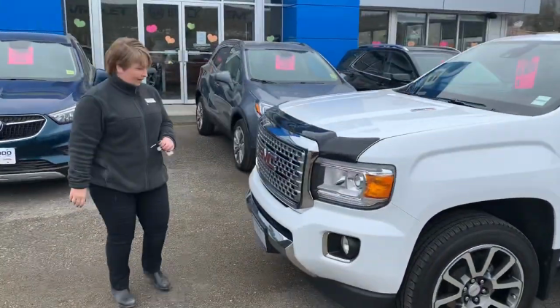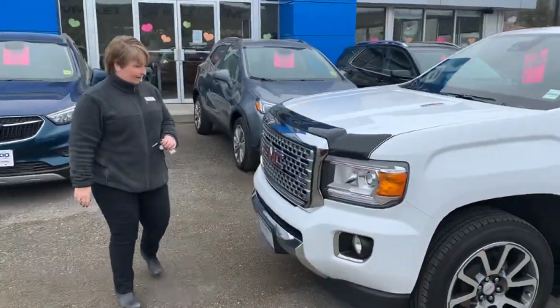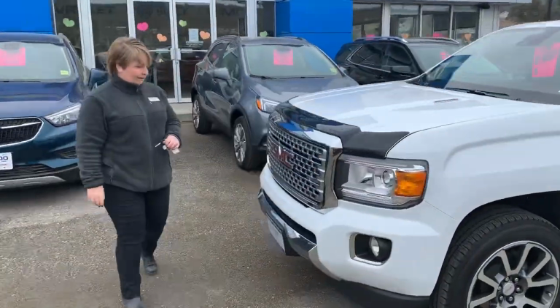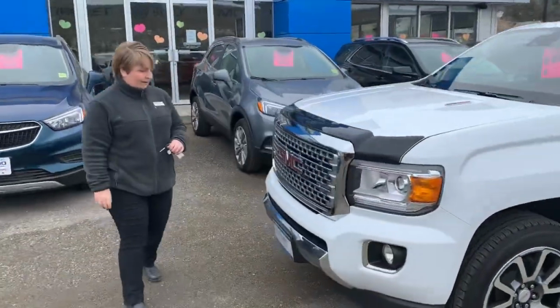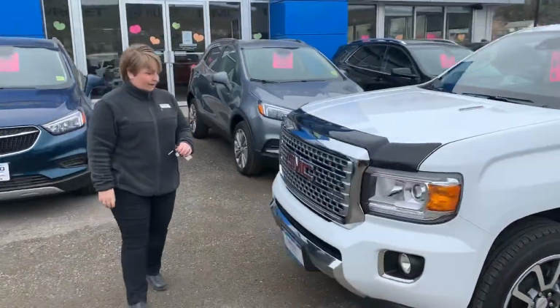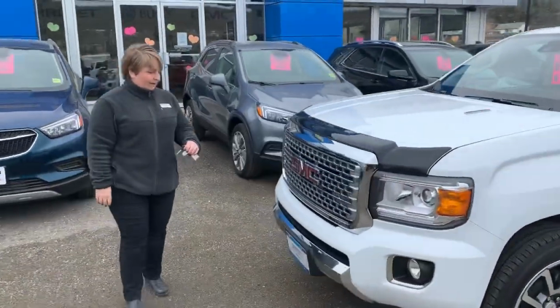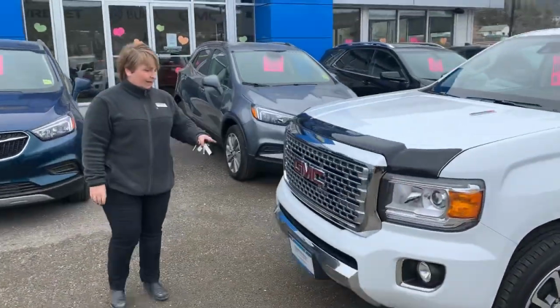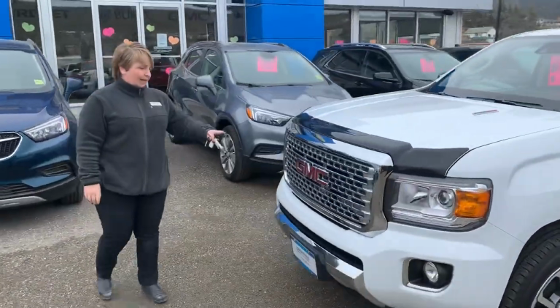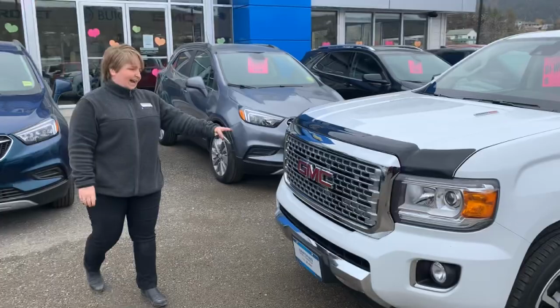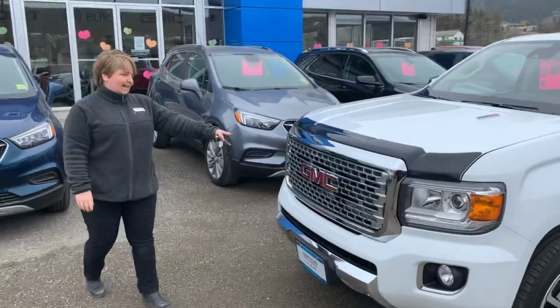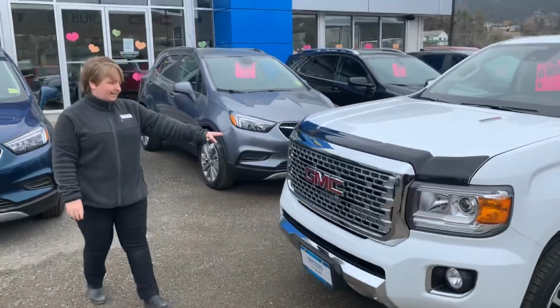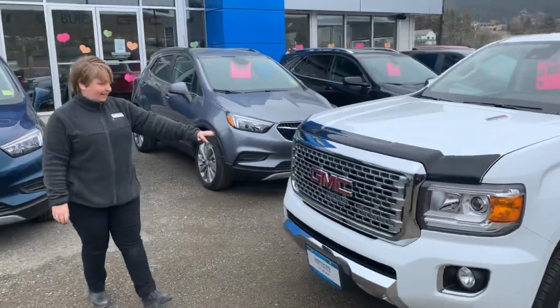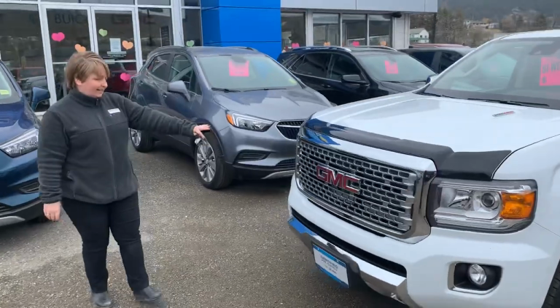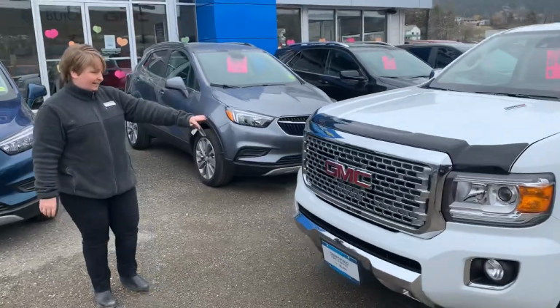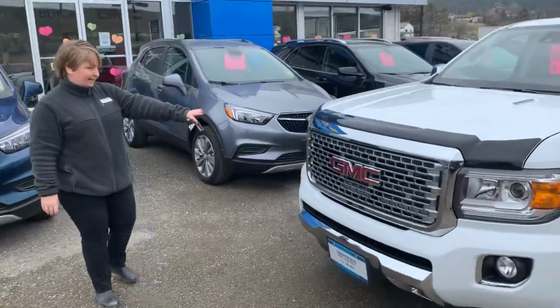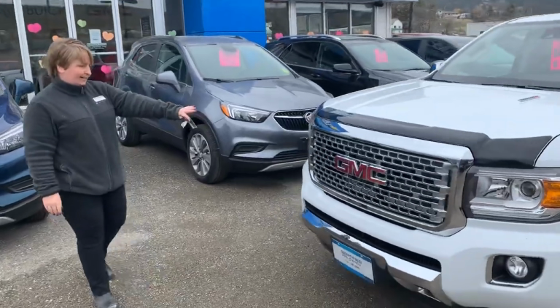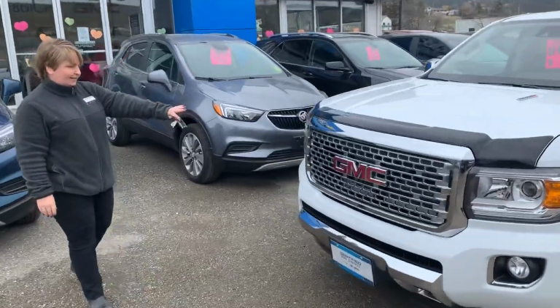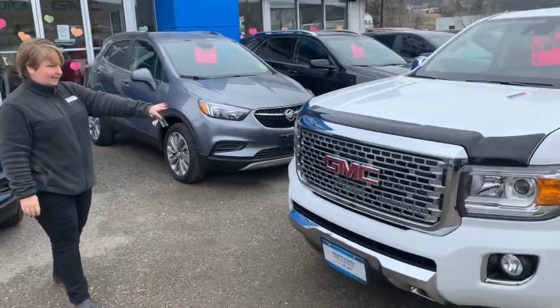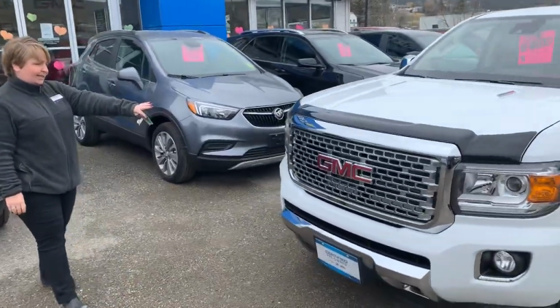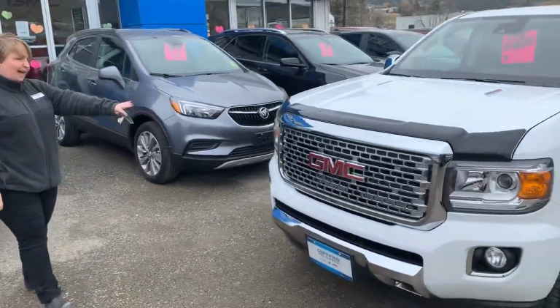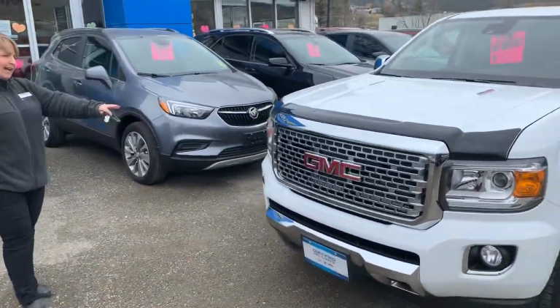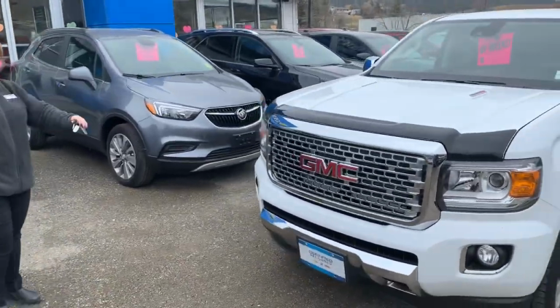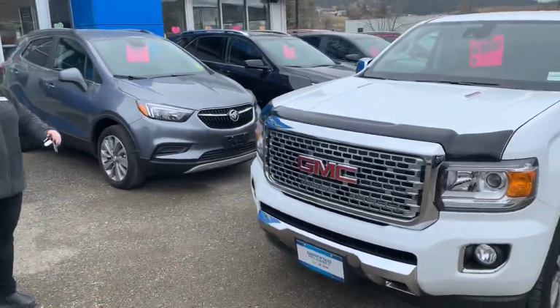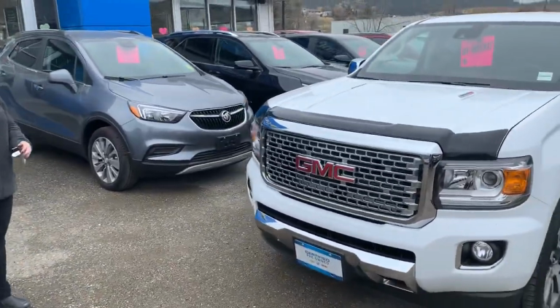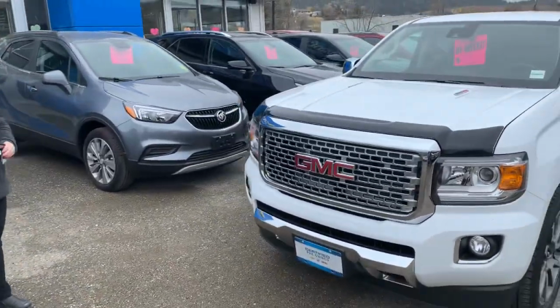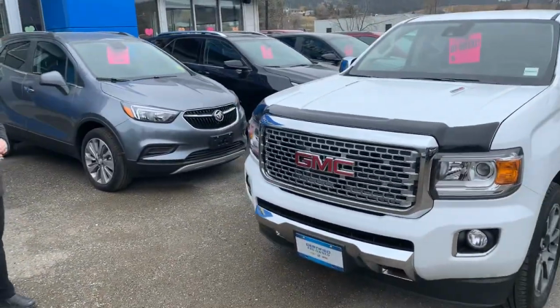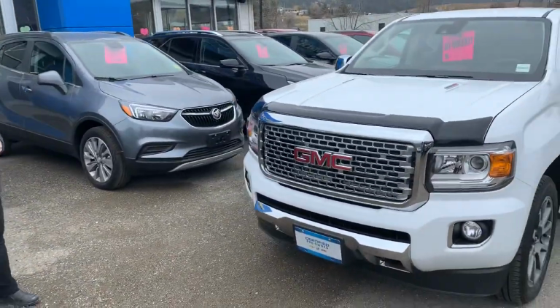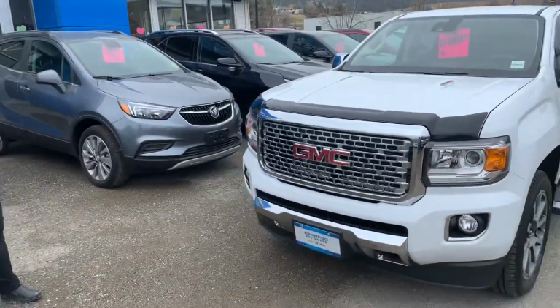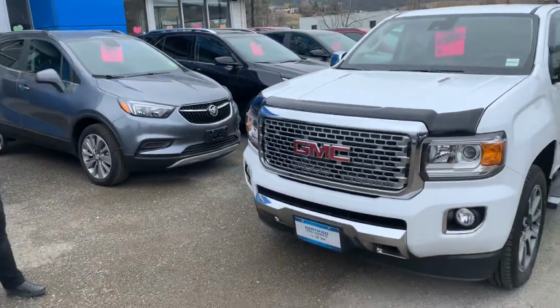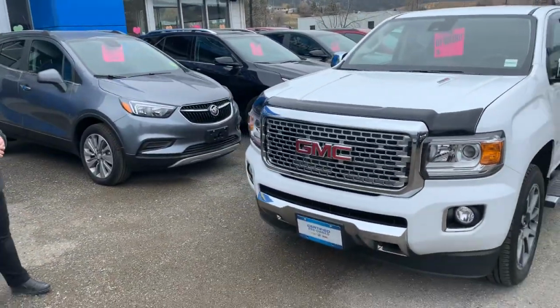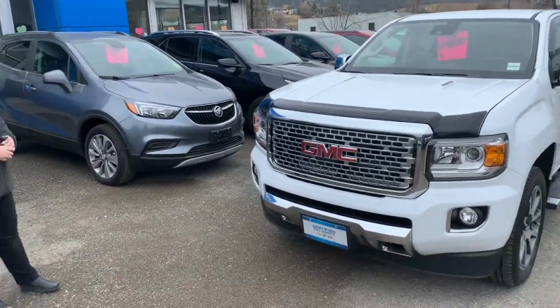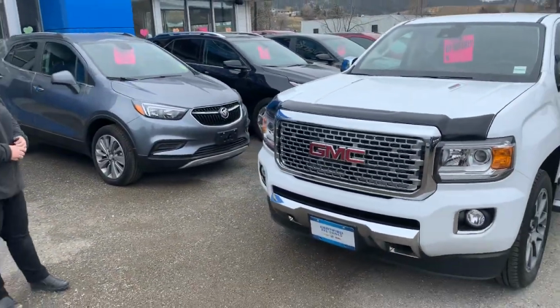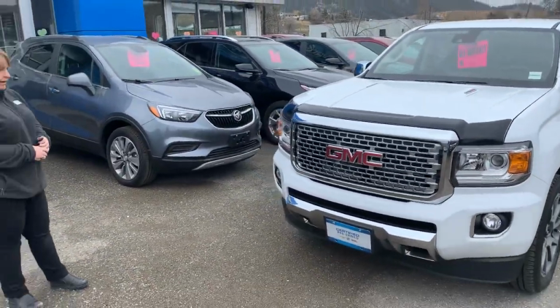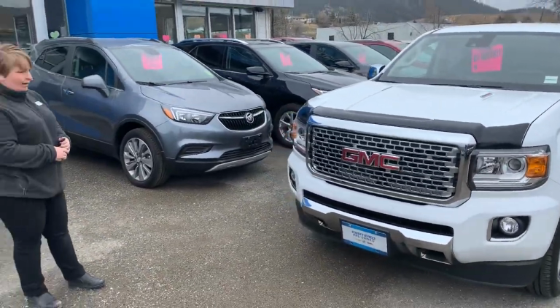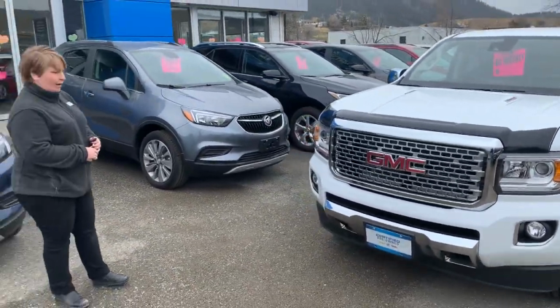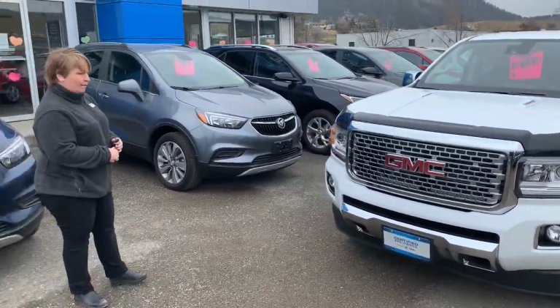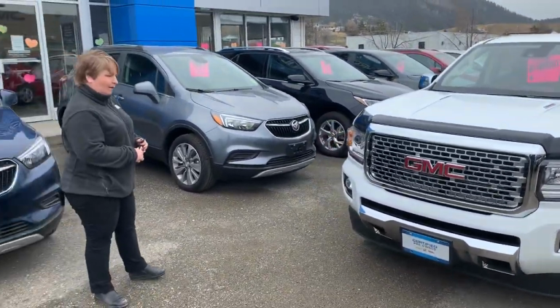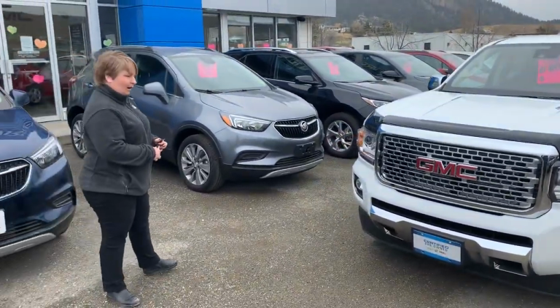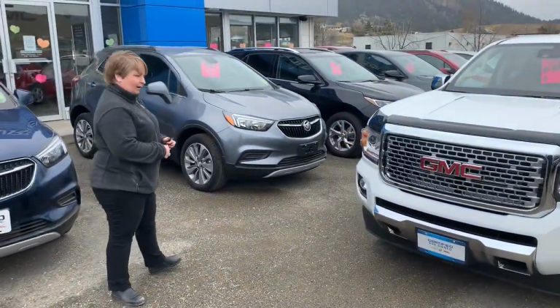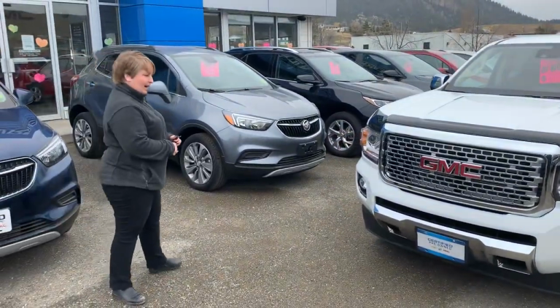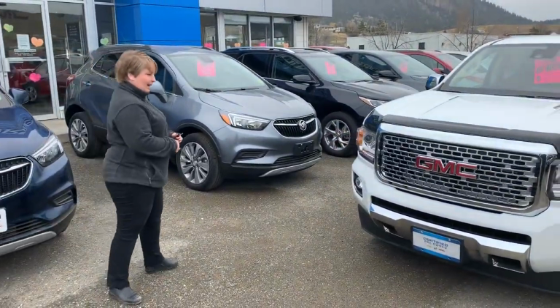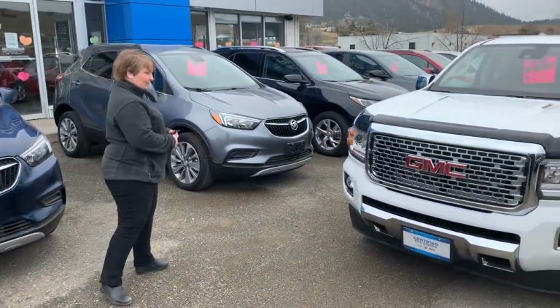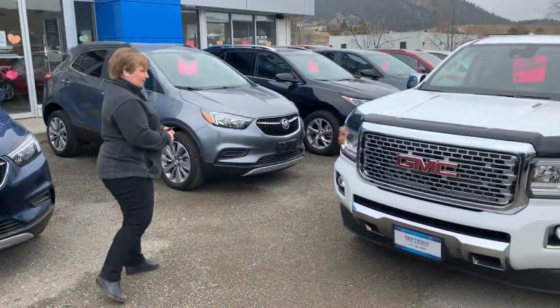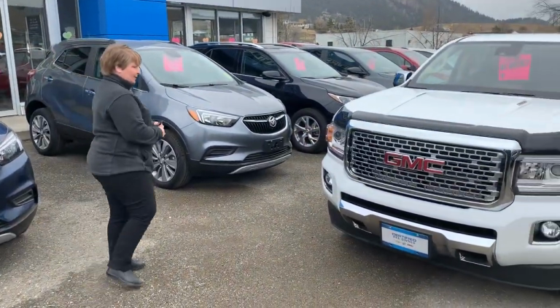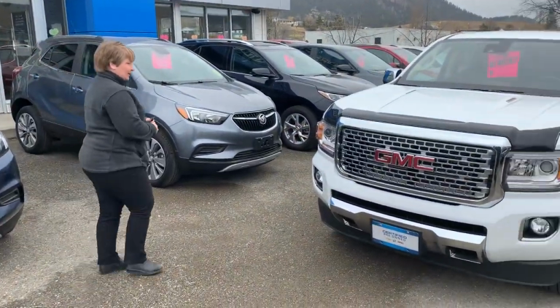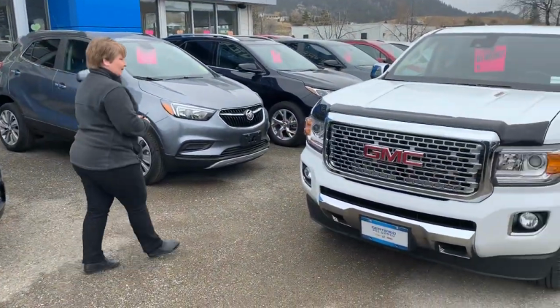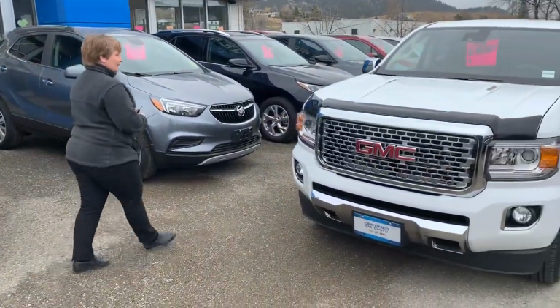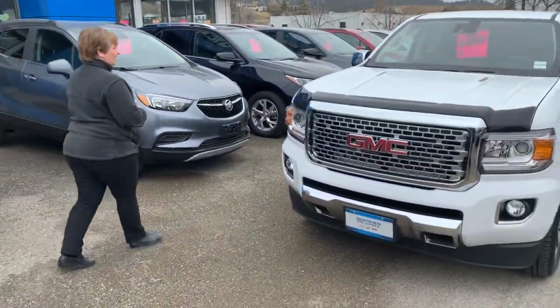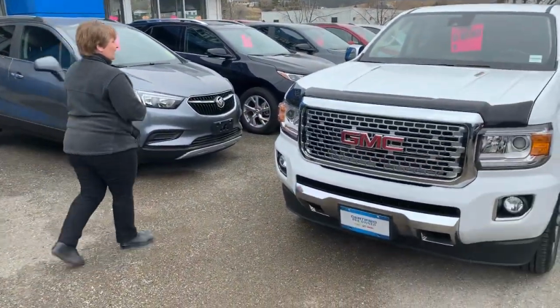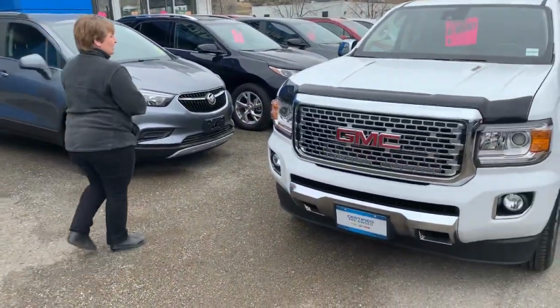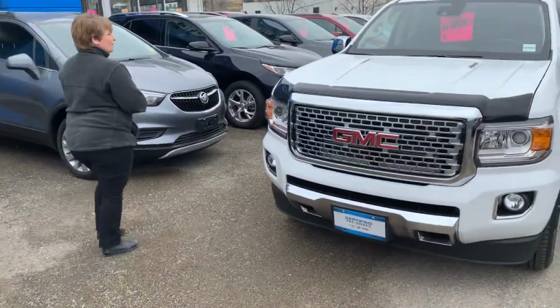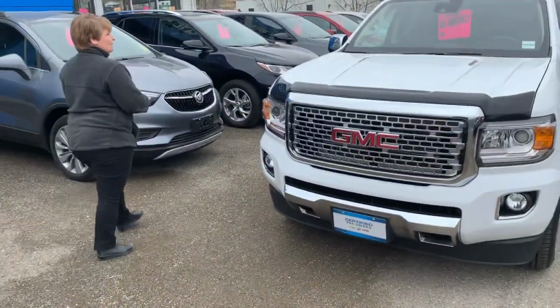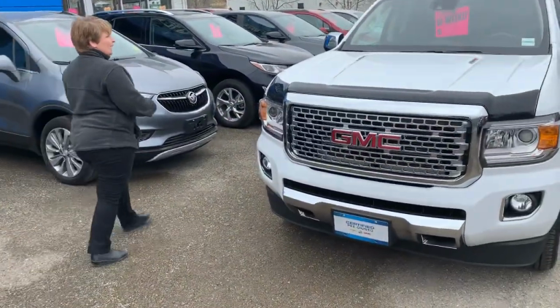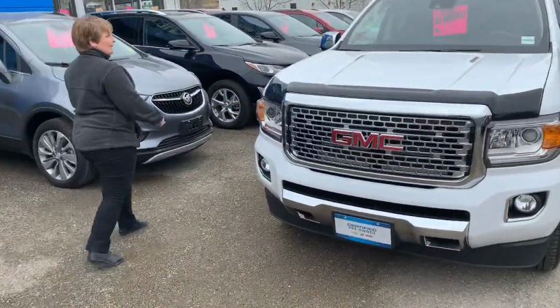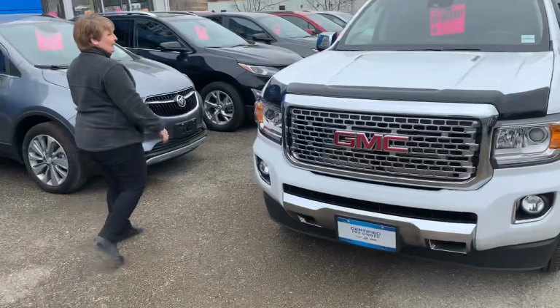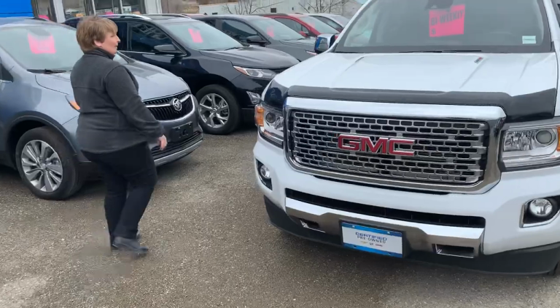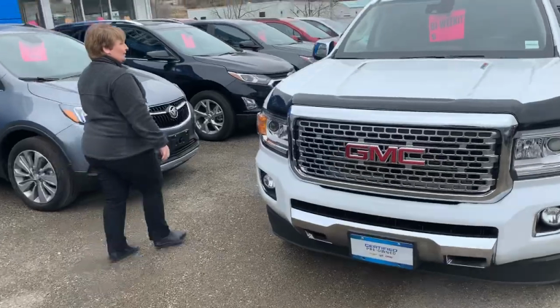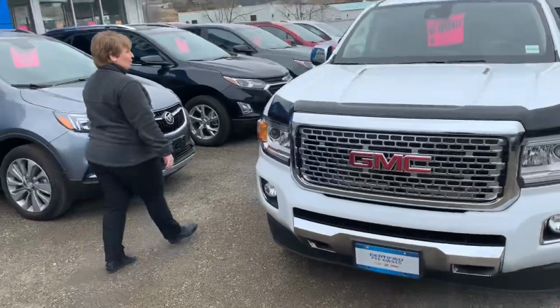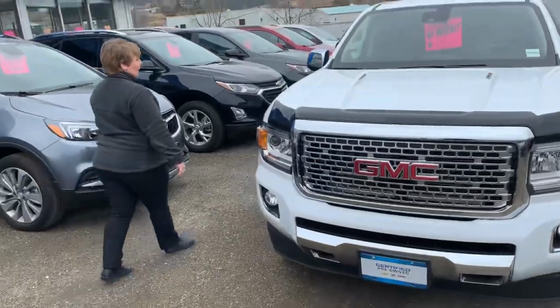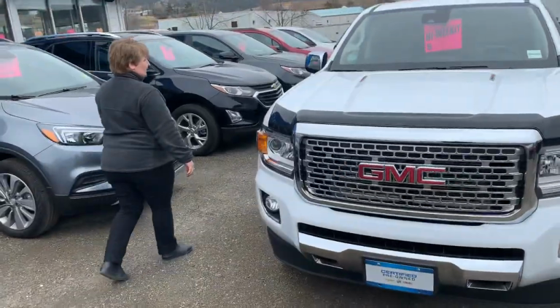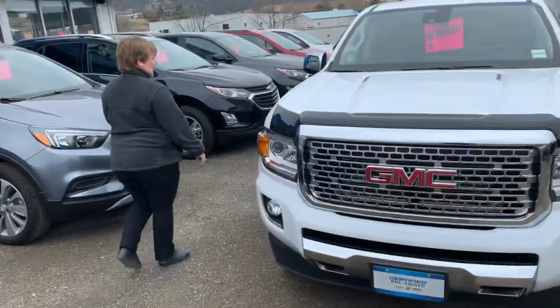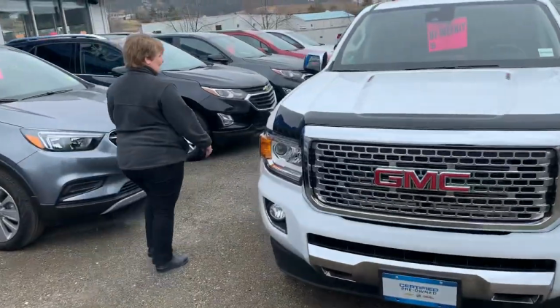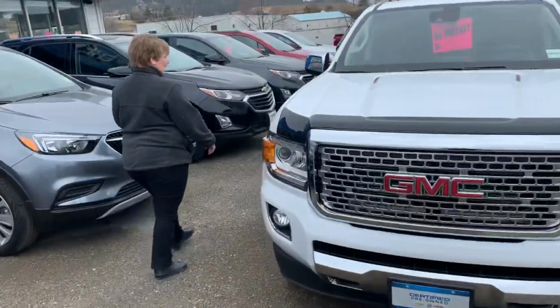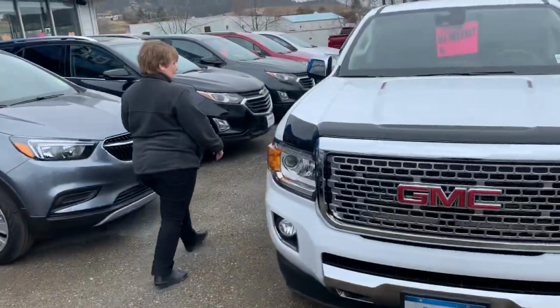The classic Denali honeycomb grille, fog lamps — you name it, this truck has it.